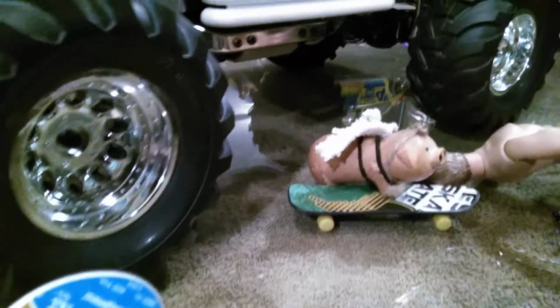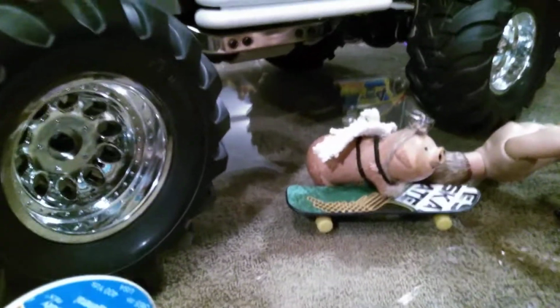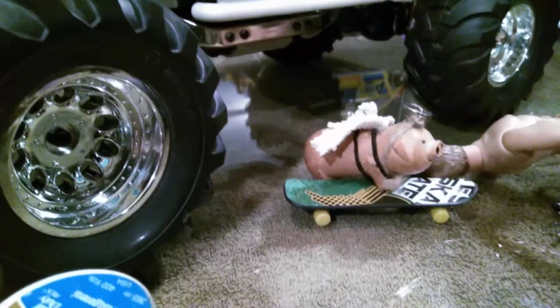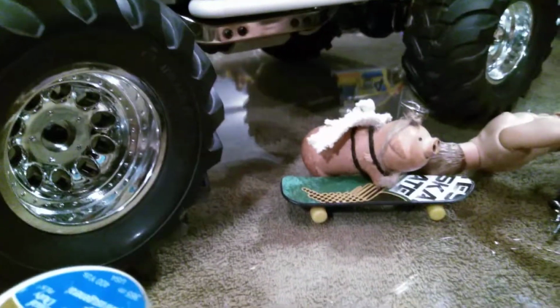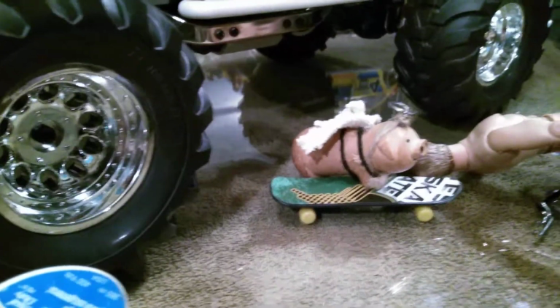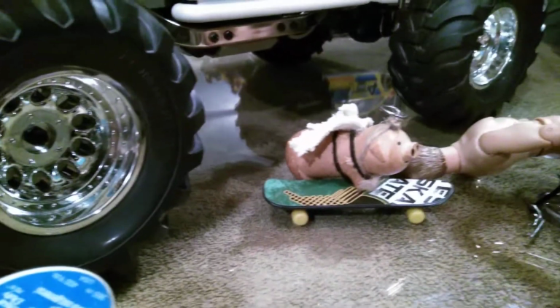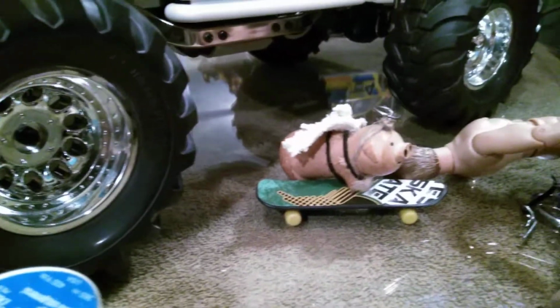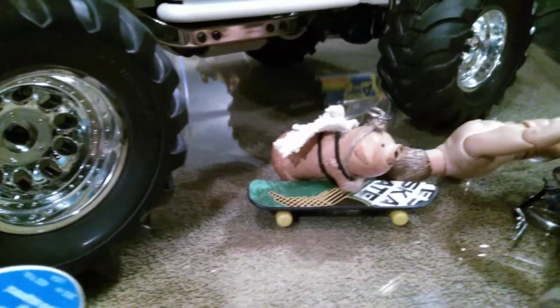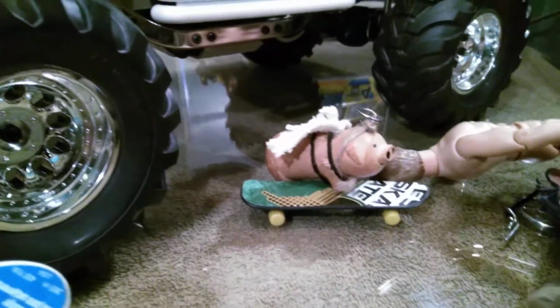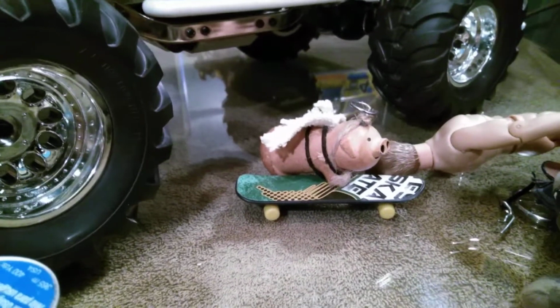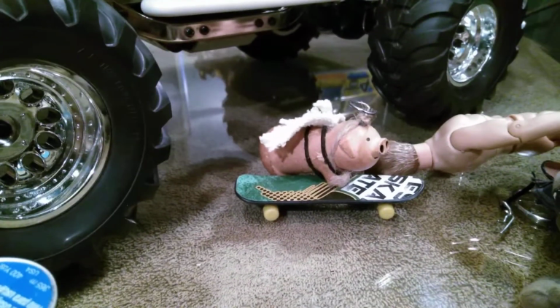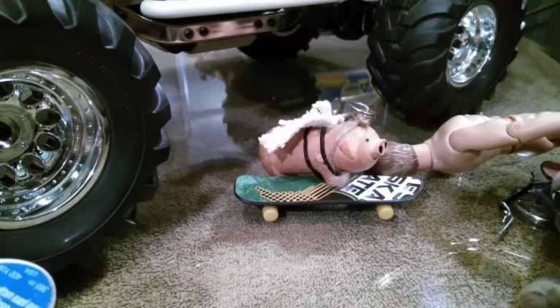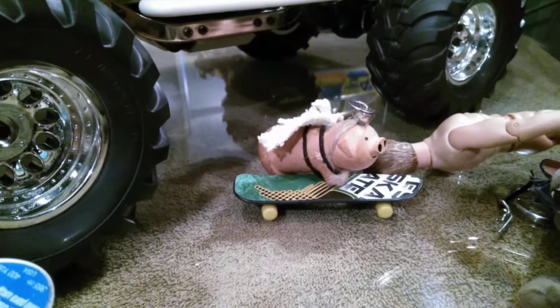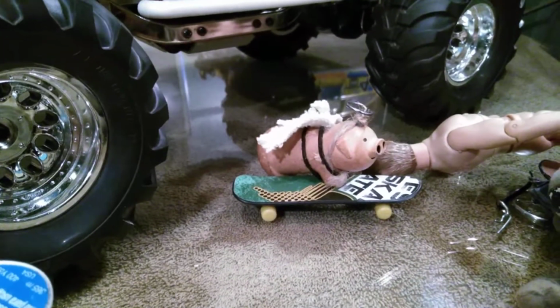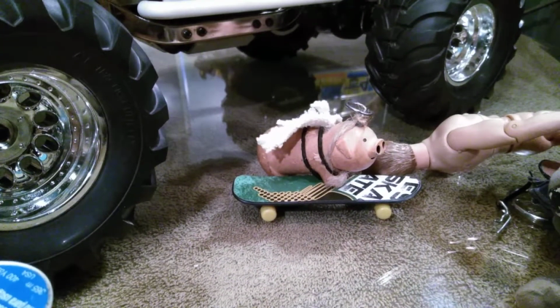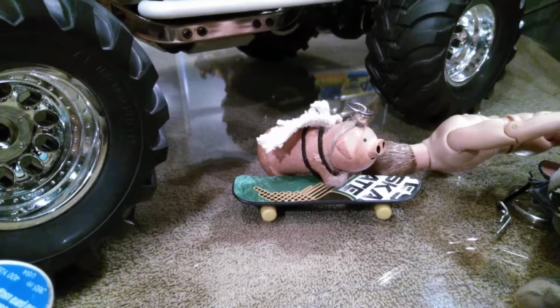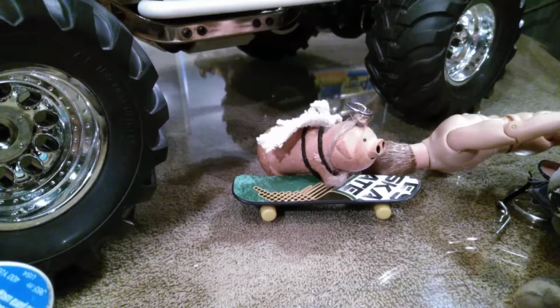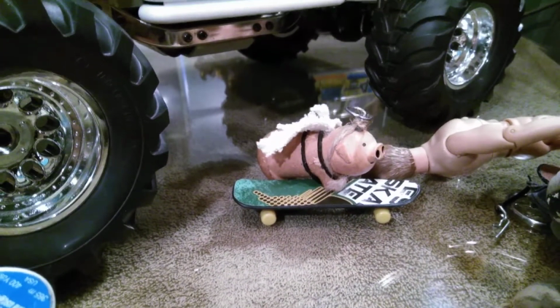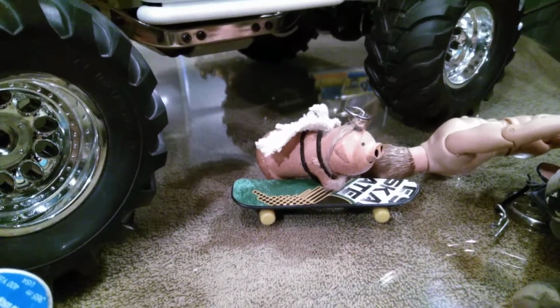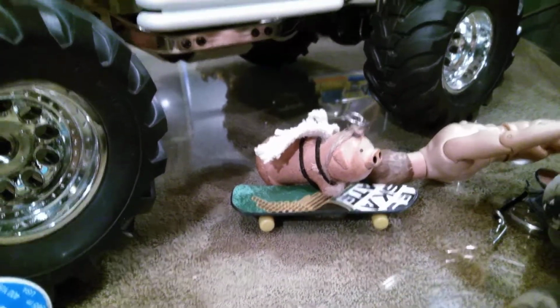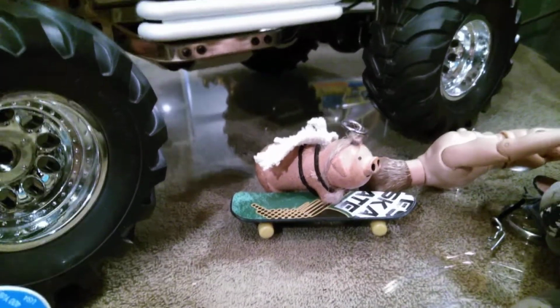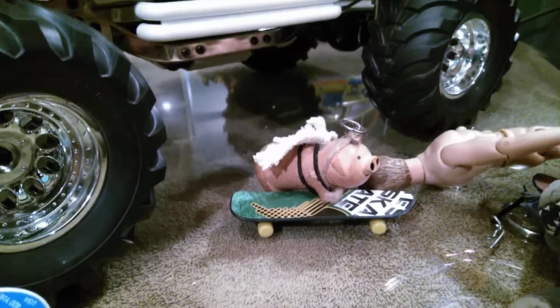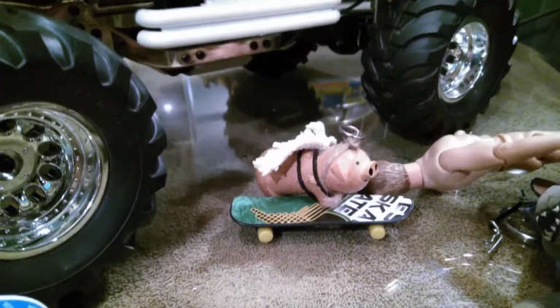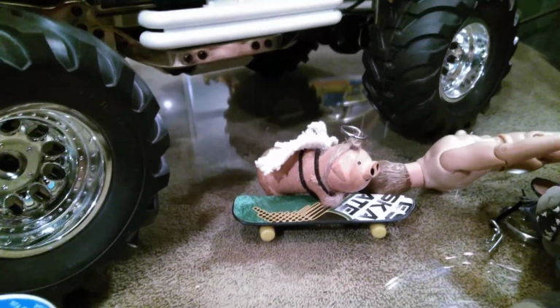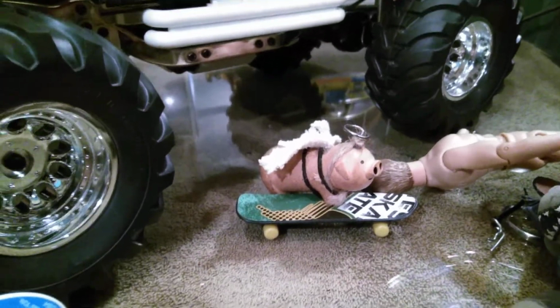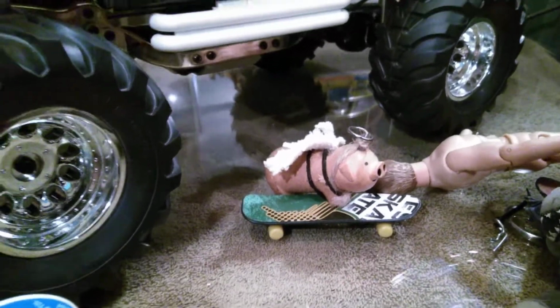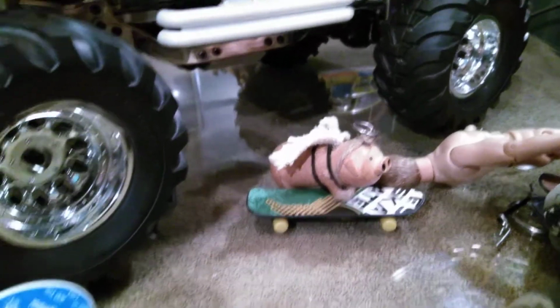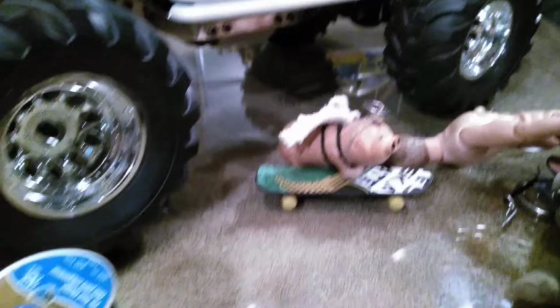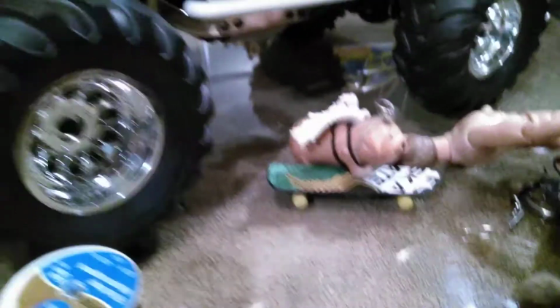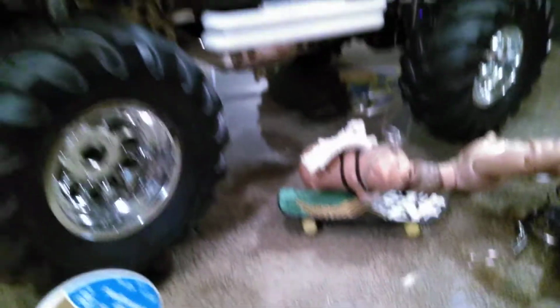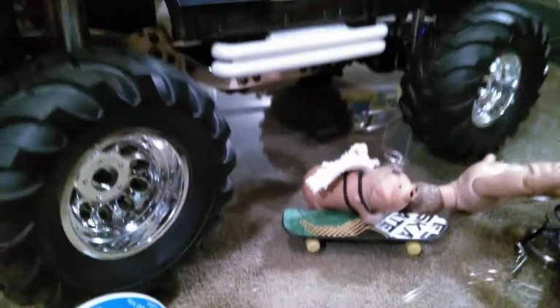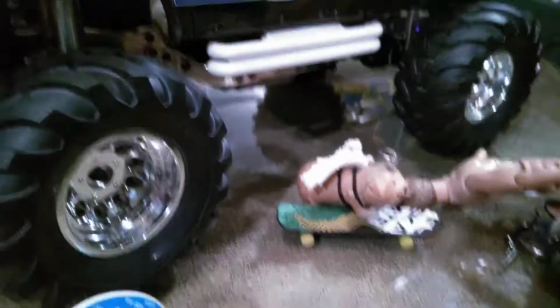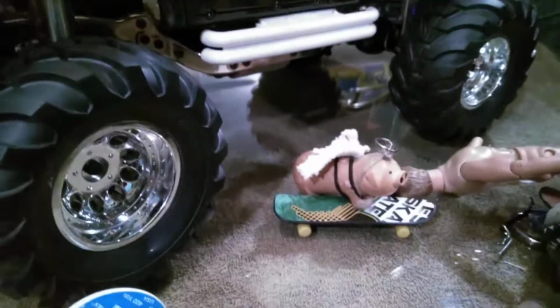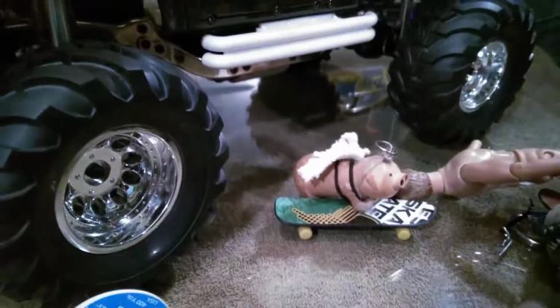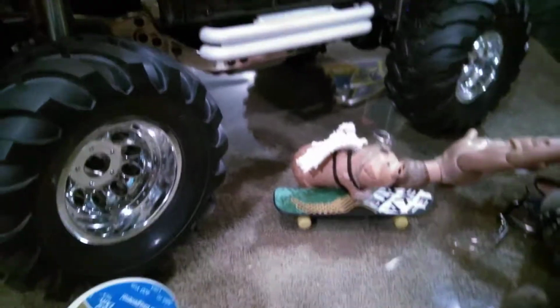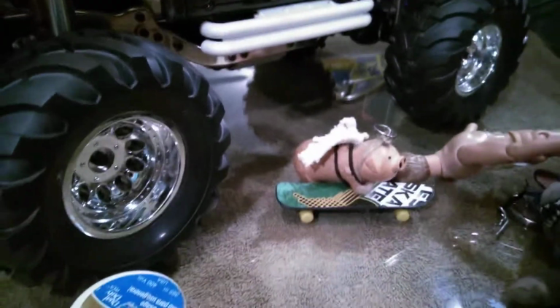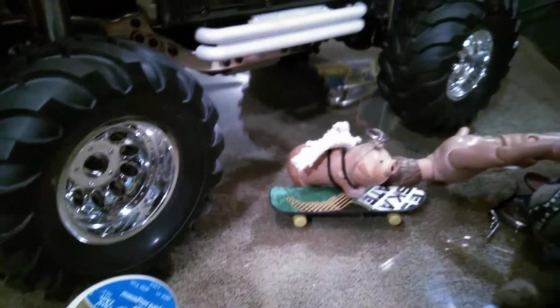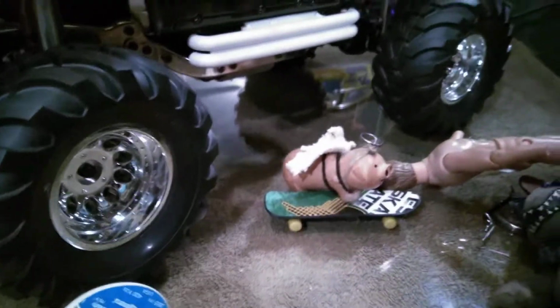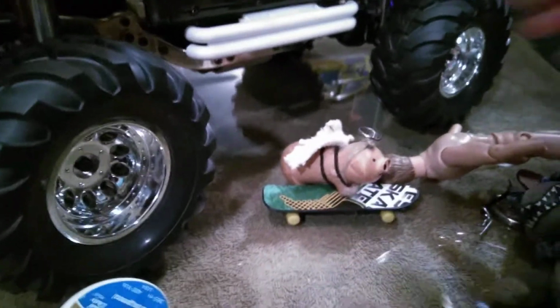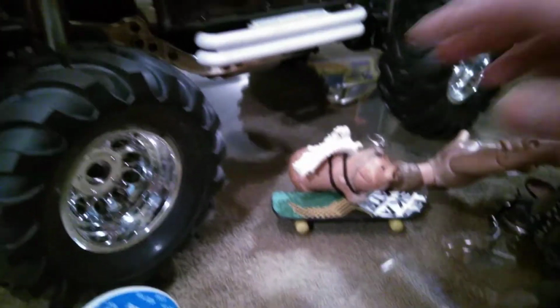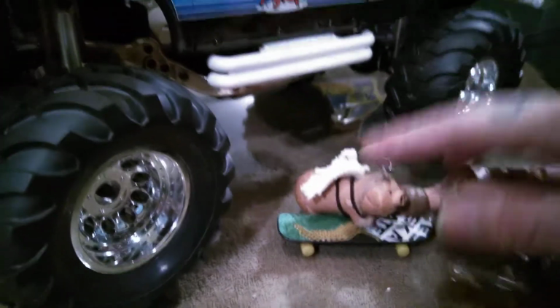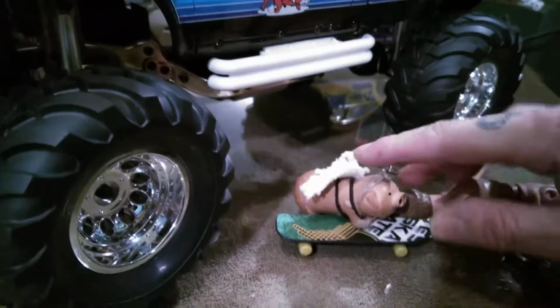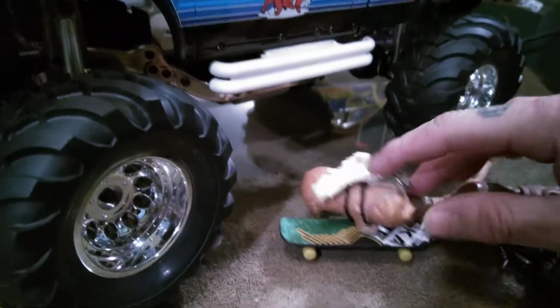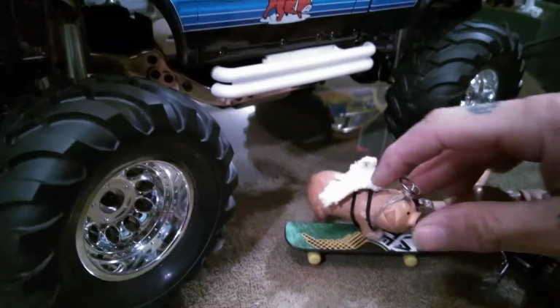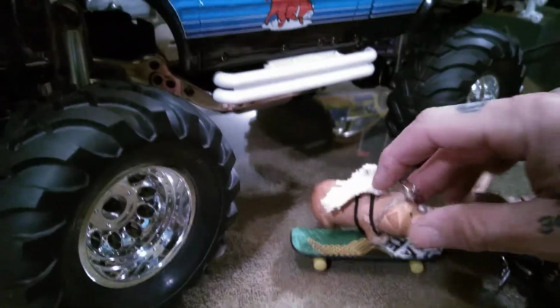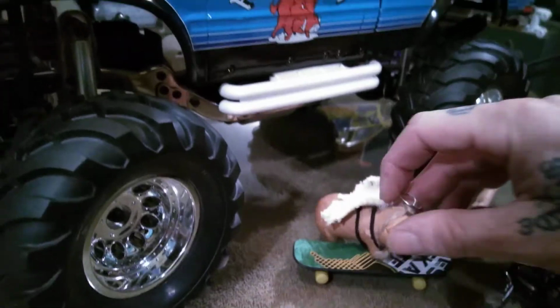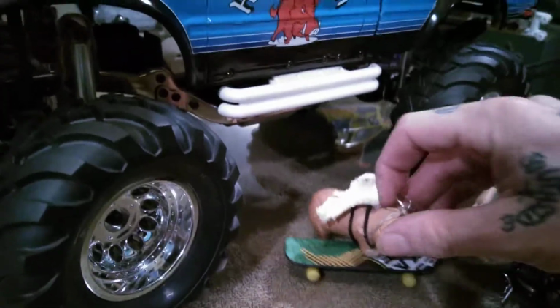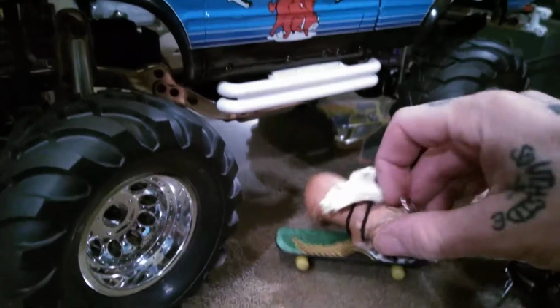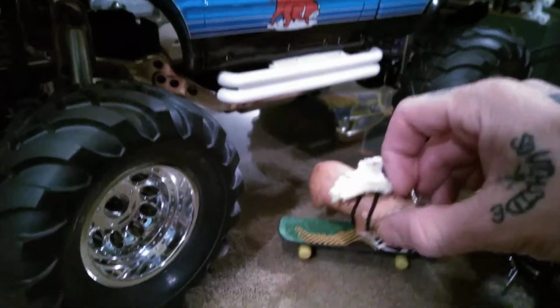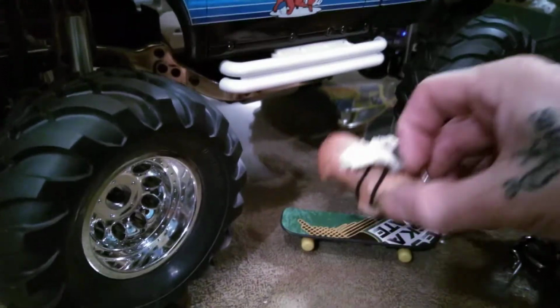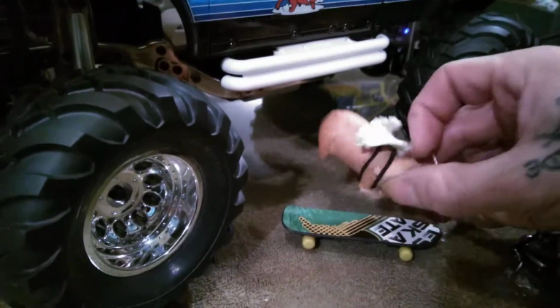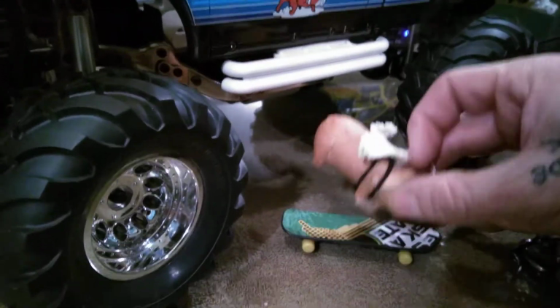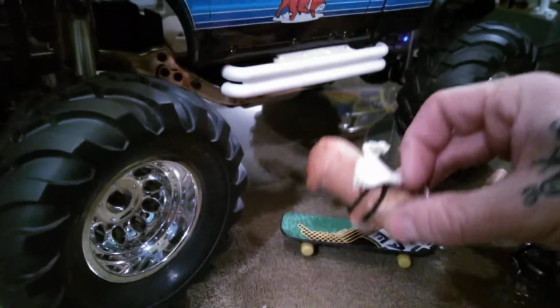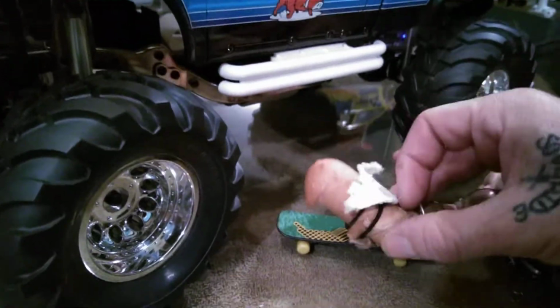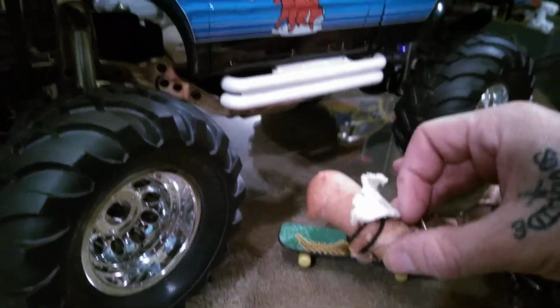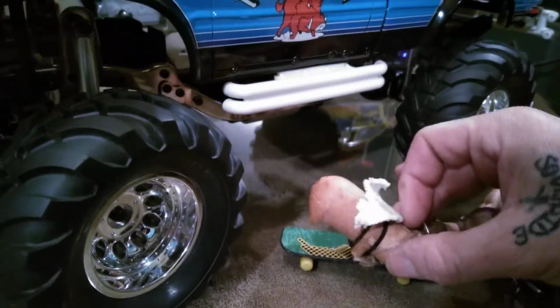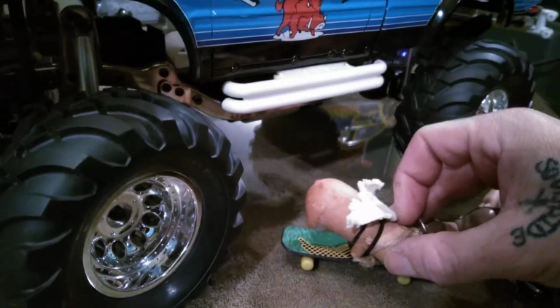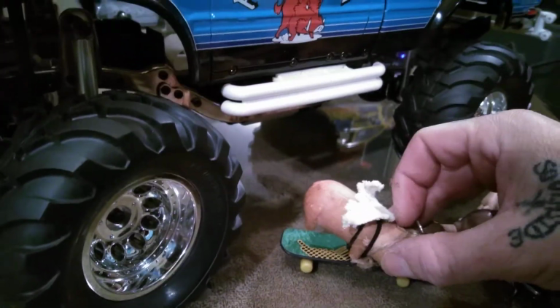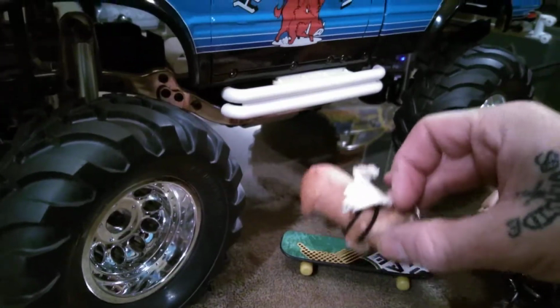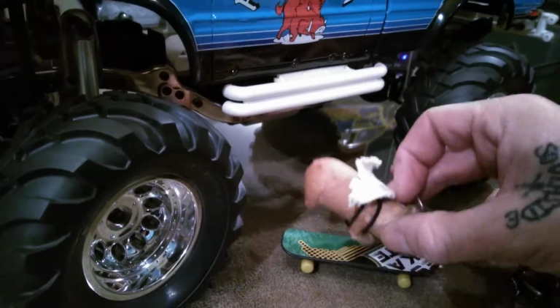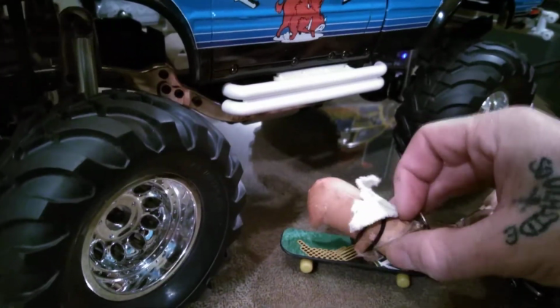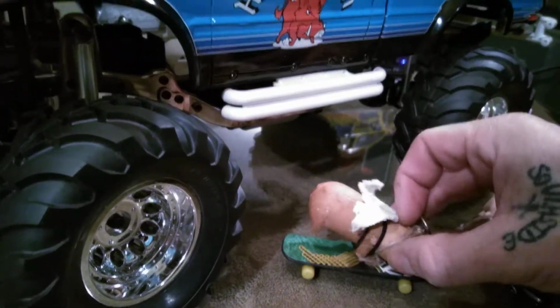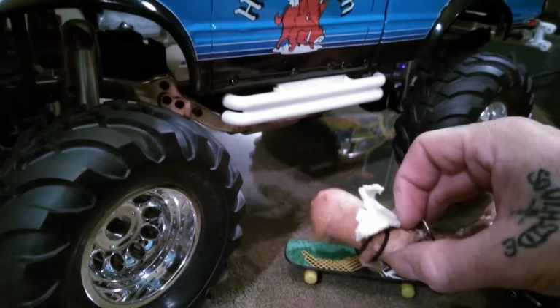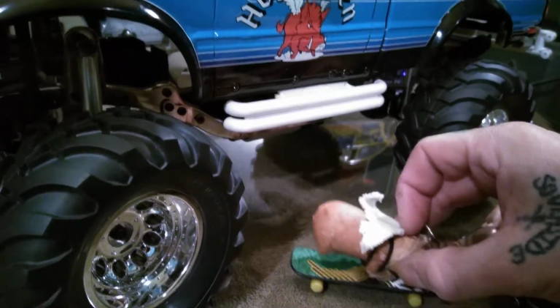This little pig I made — of course, hog heaven on the skateboard. He's cool, man, check him out.